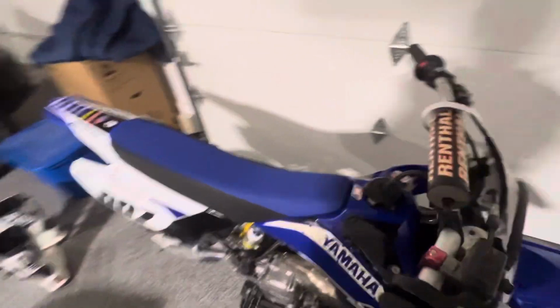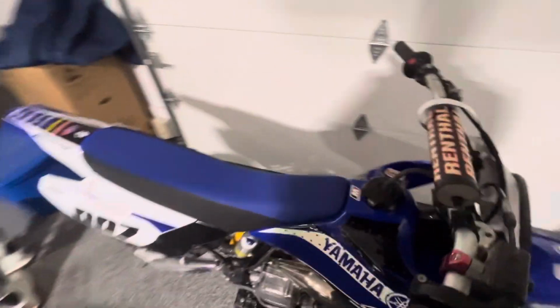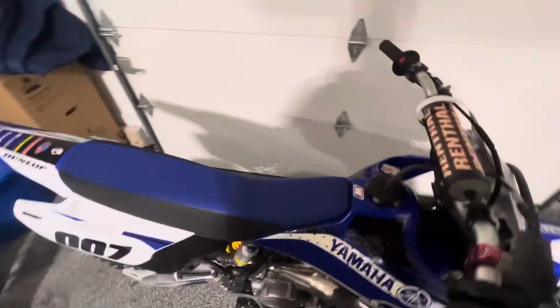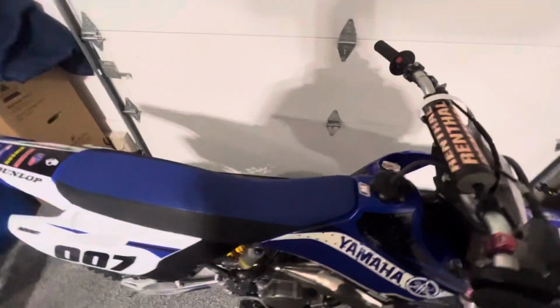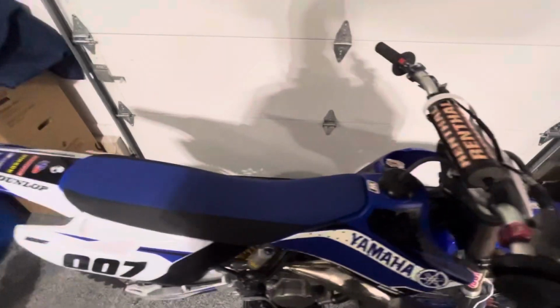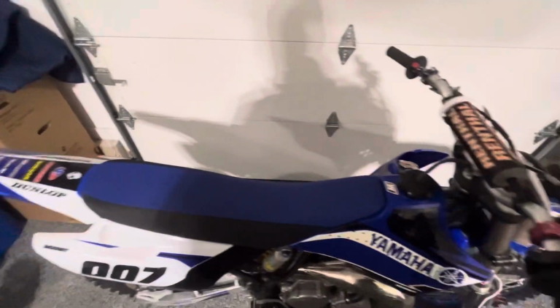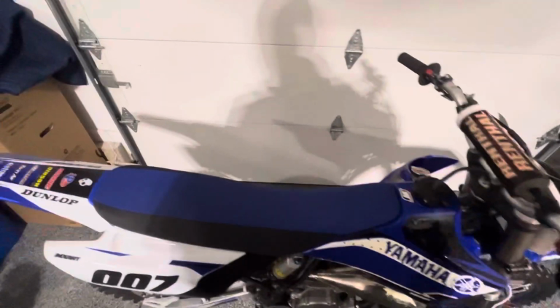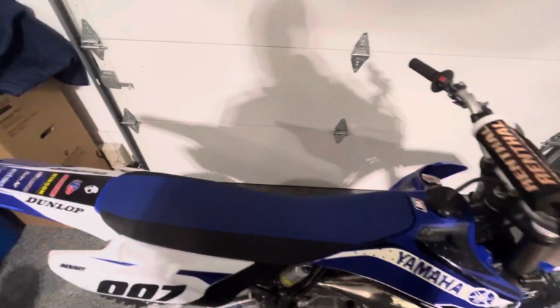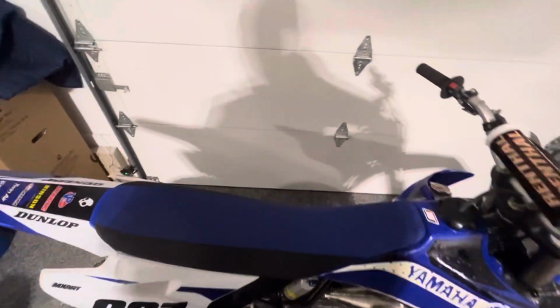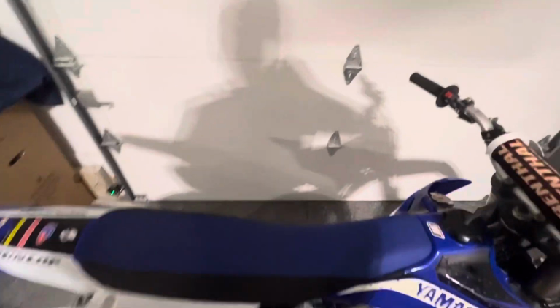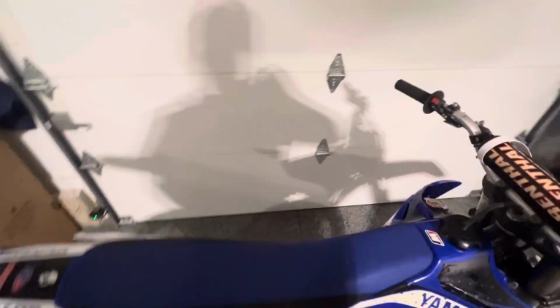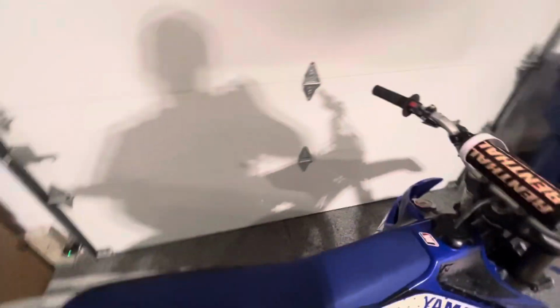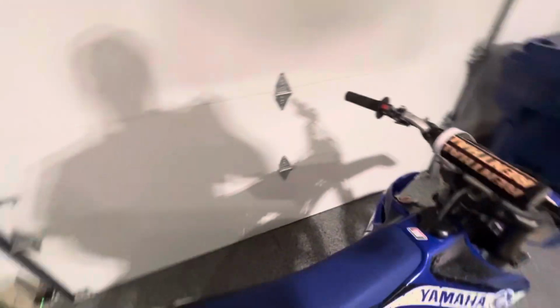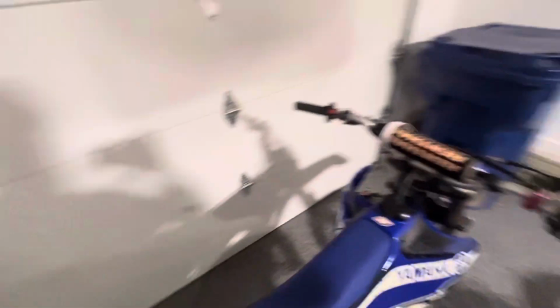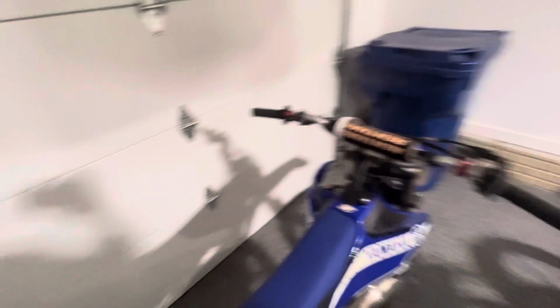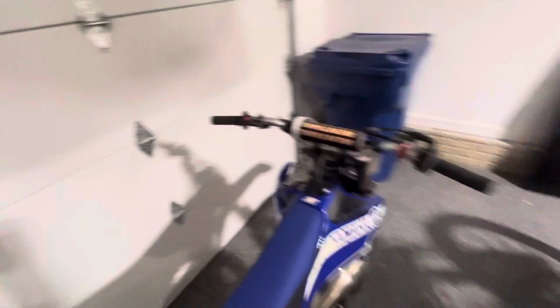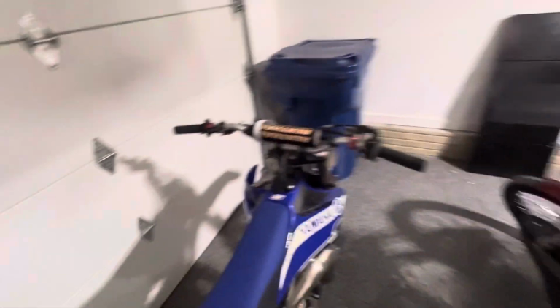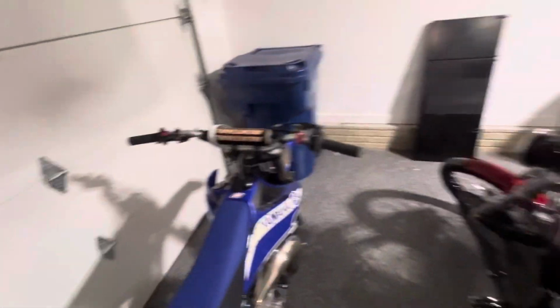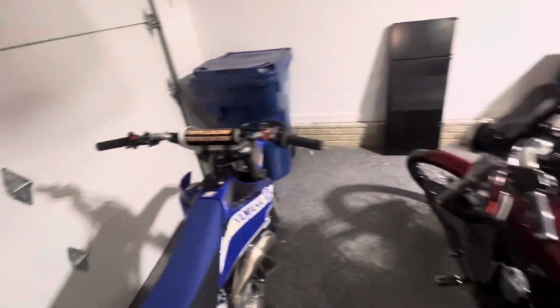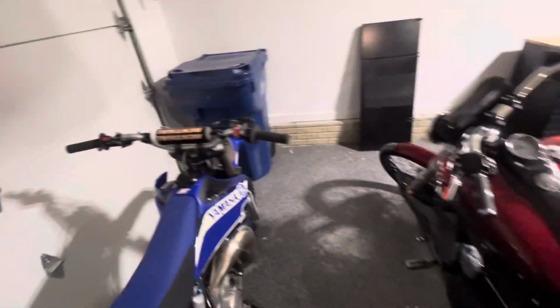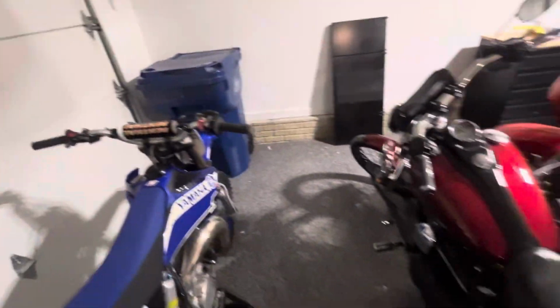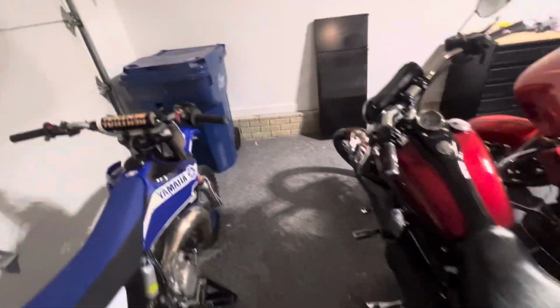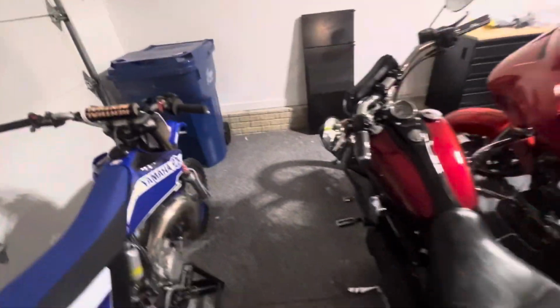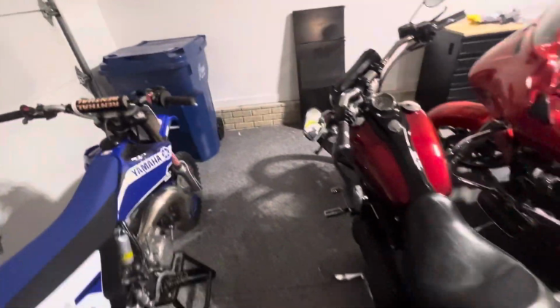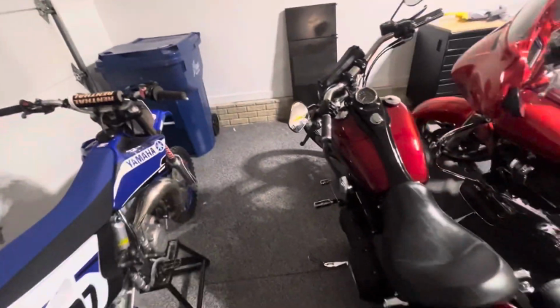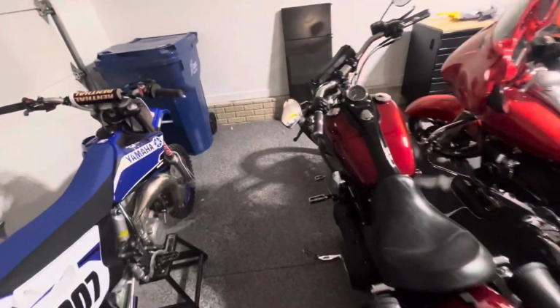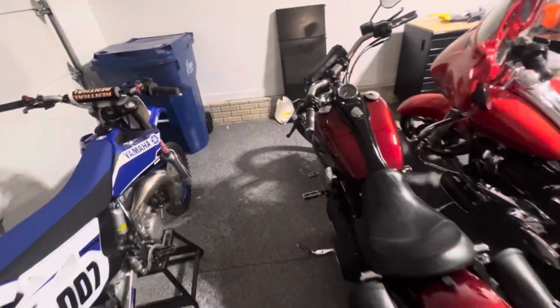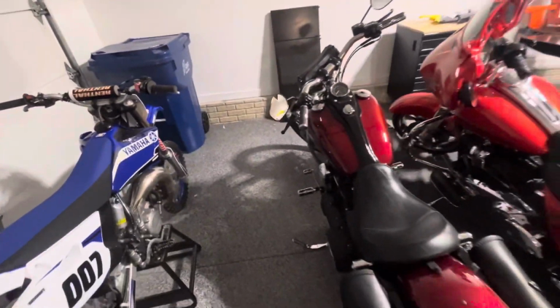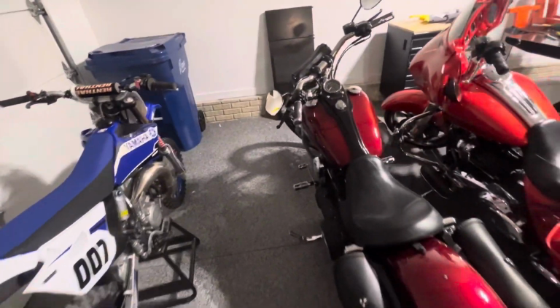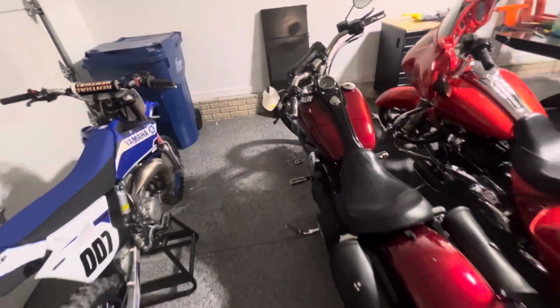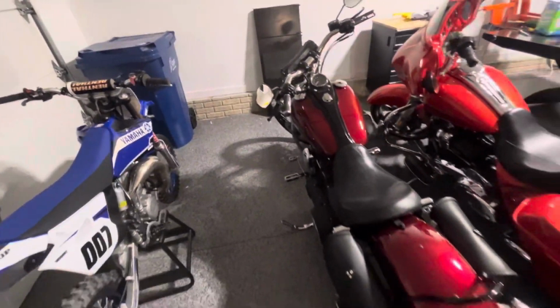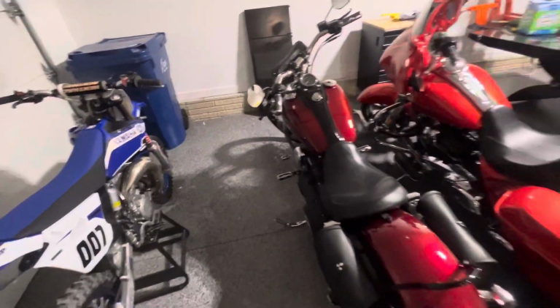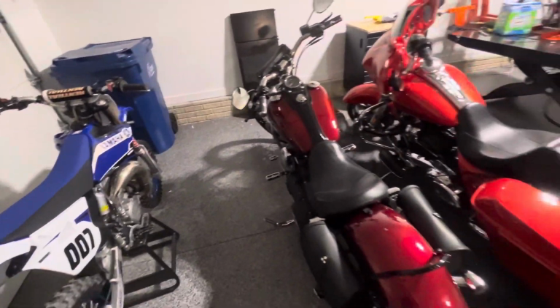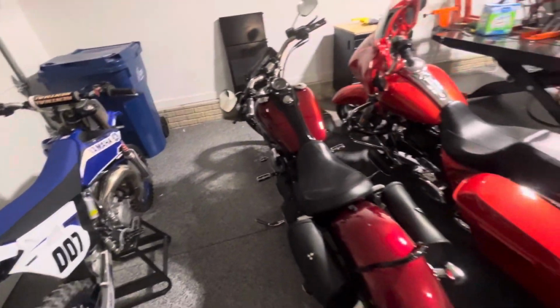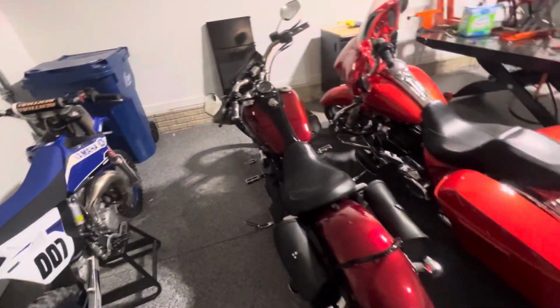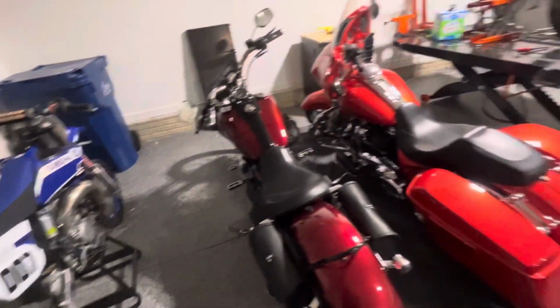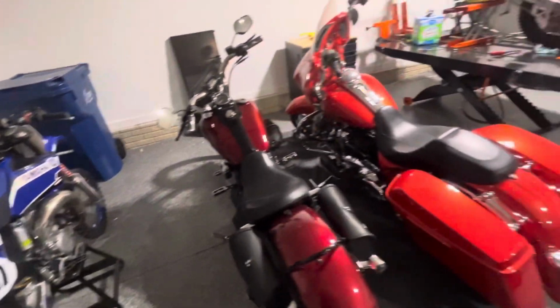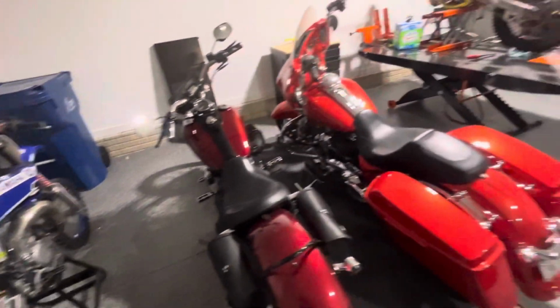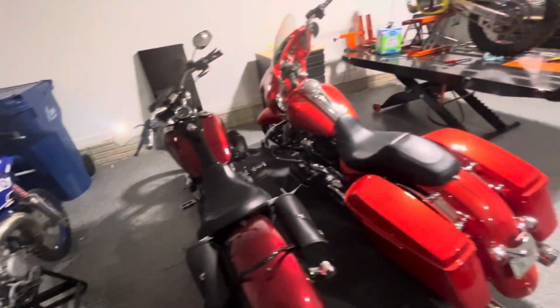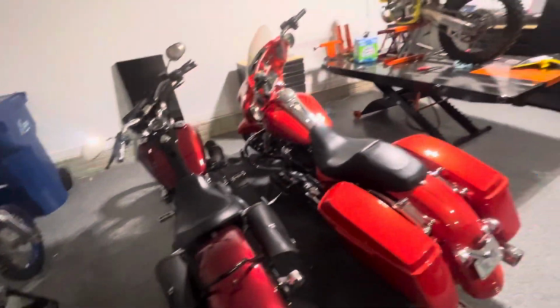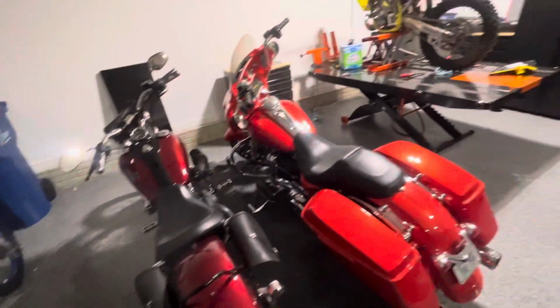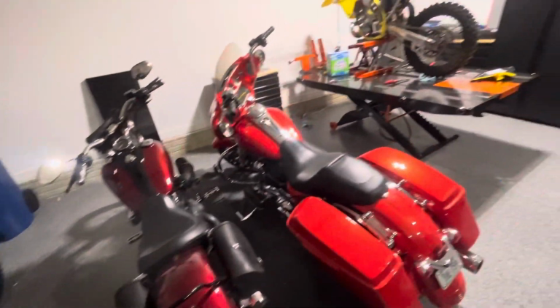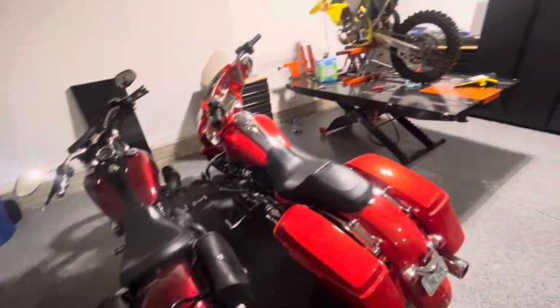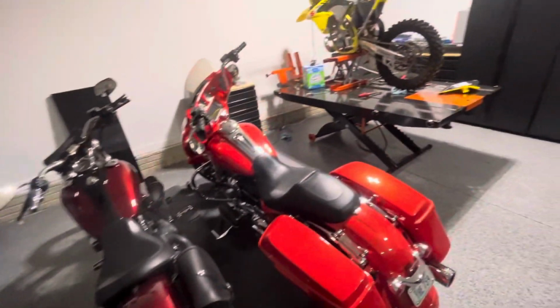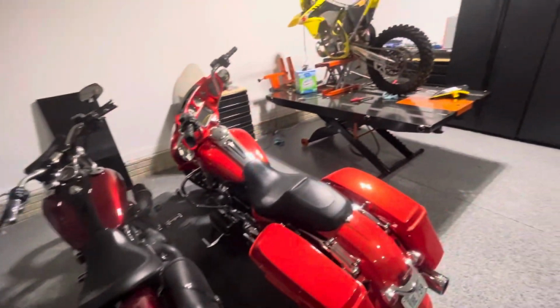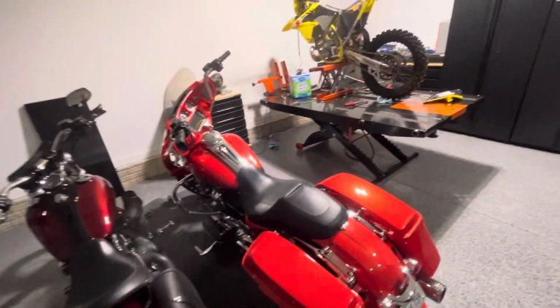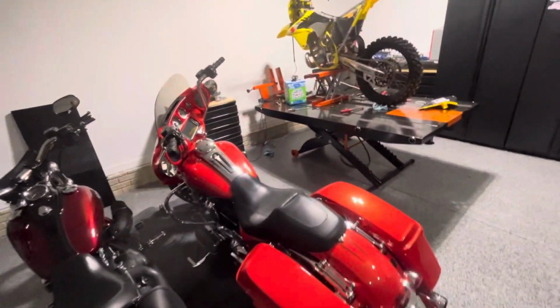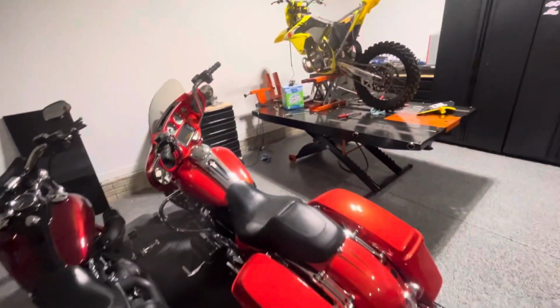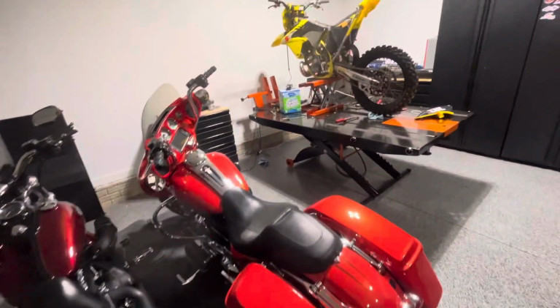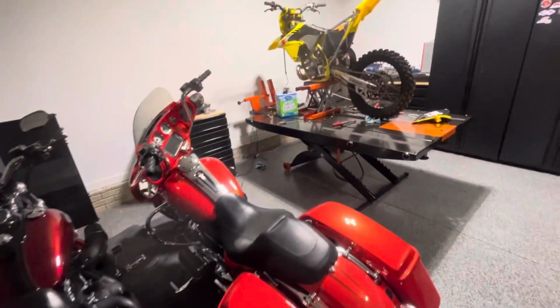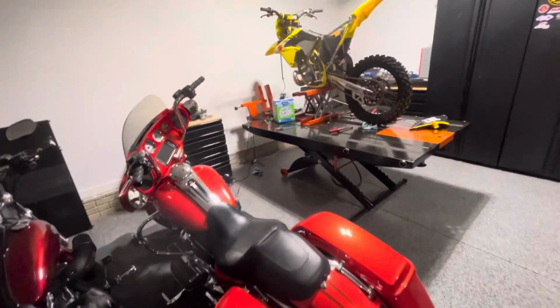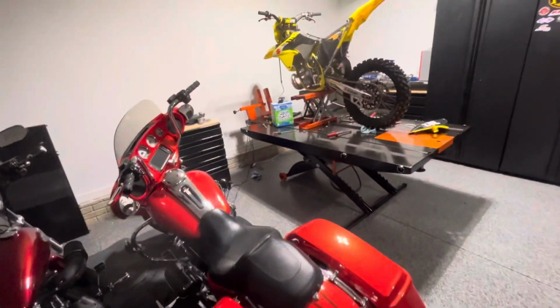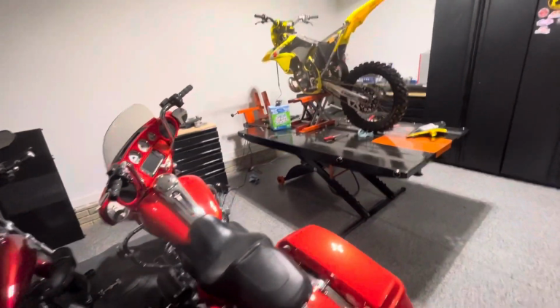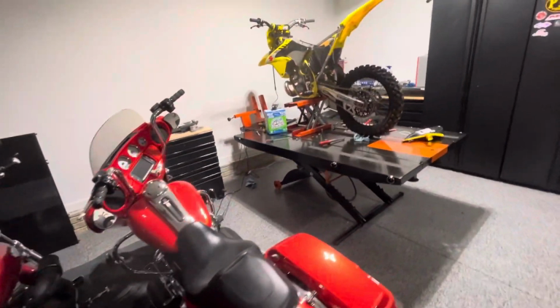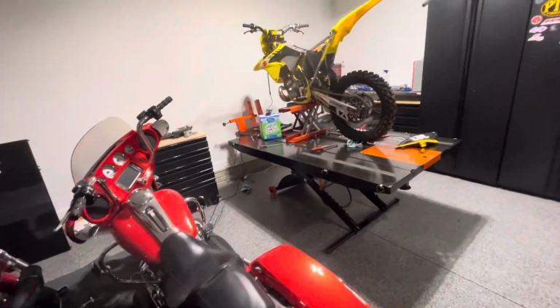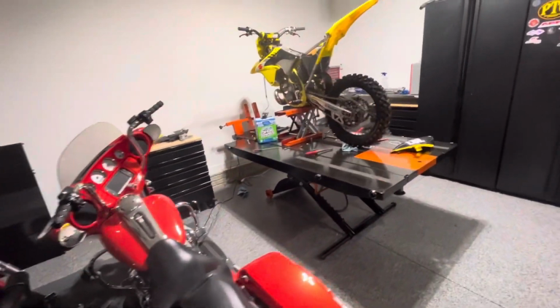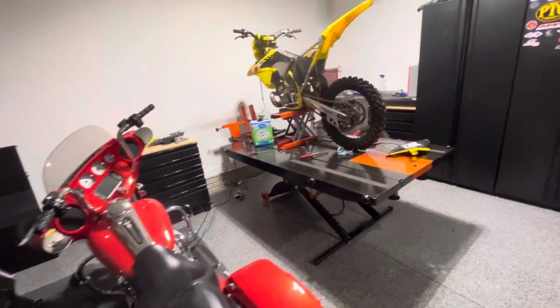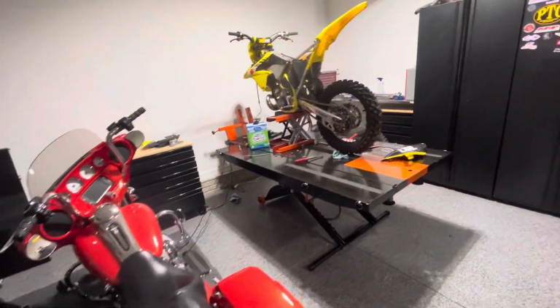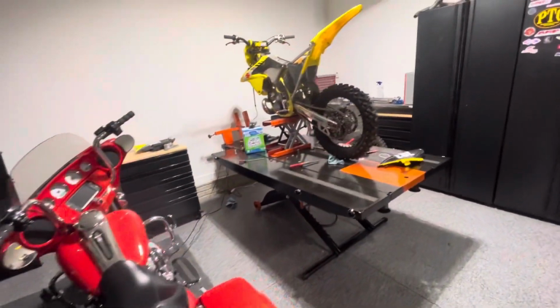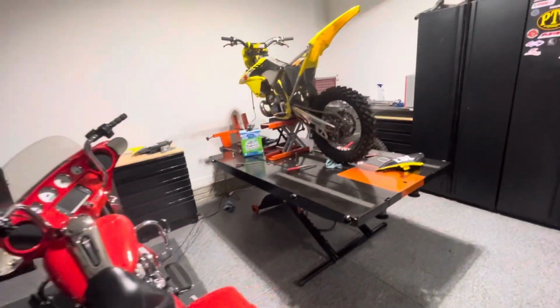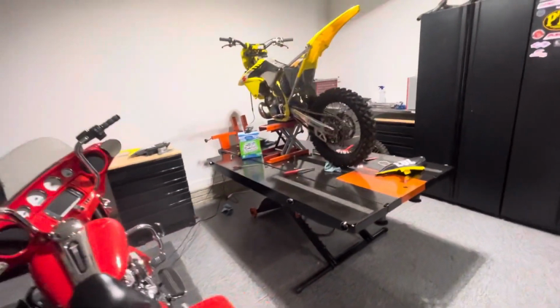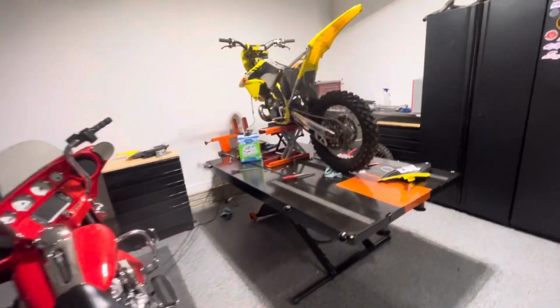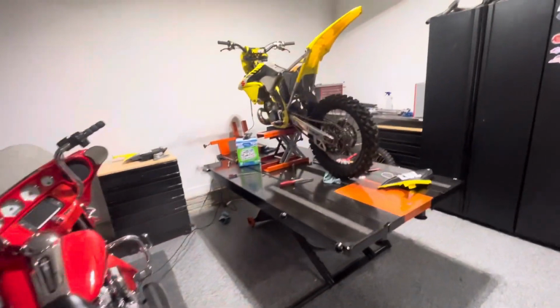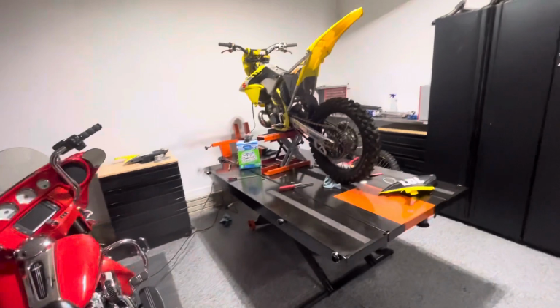But that's pretty much just a quick update on the bikes that I have currently and what I'm working on.